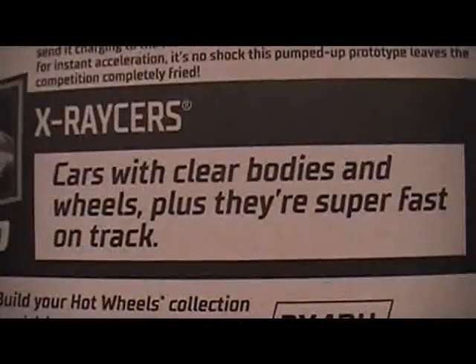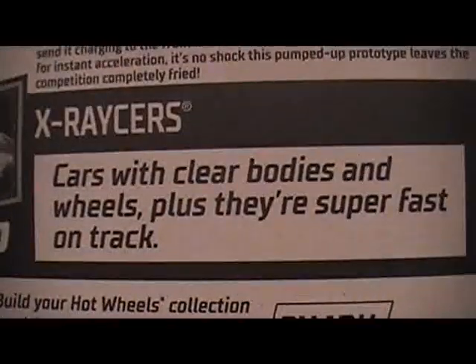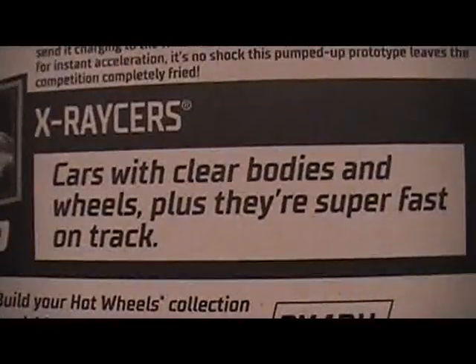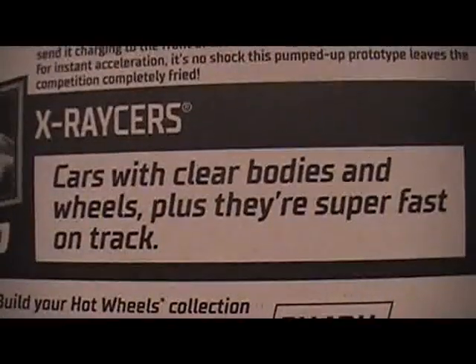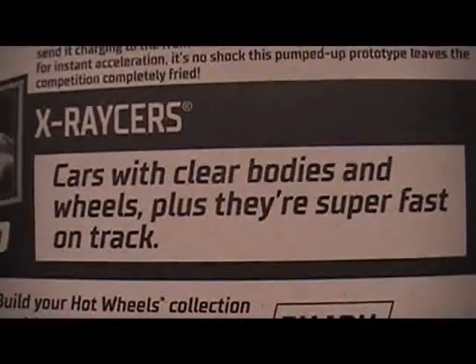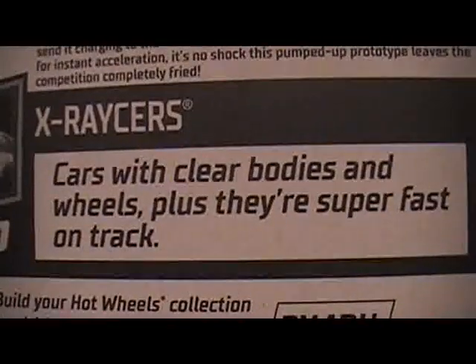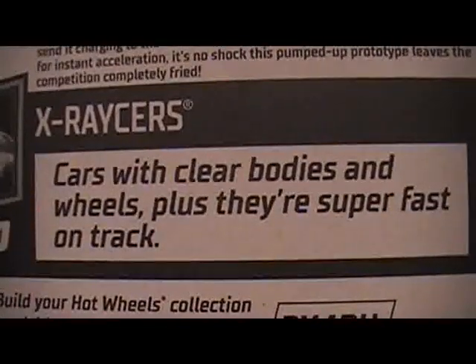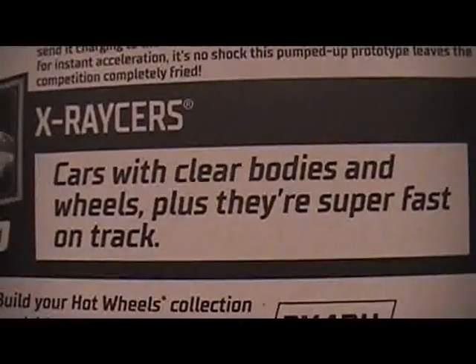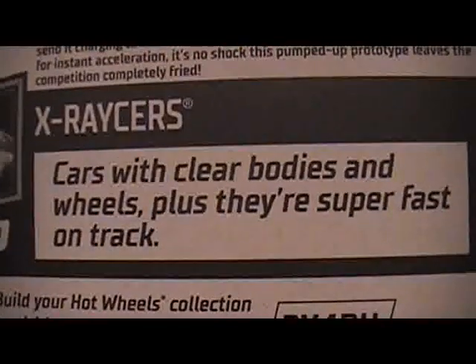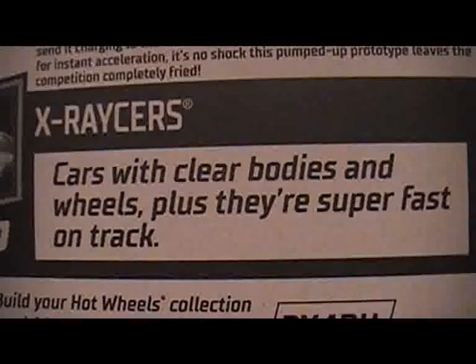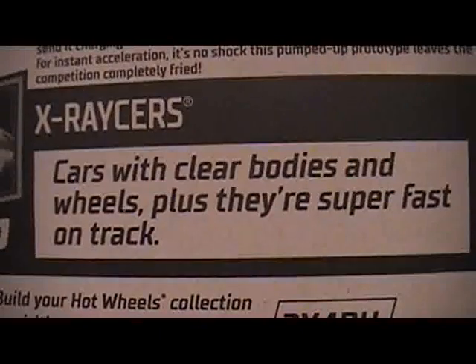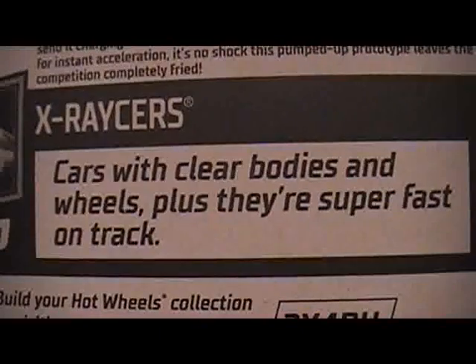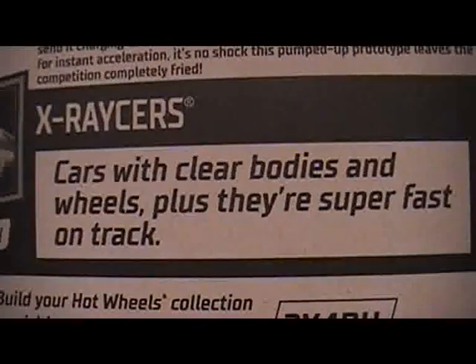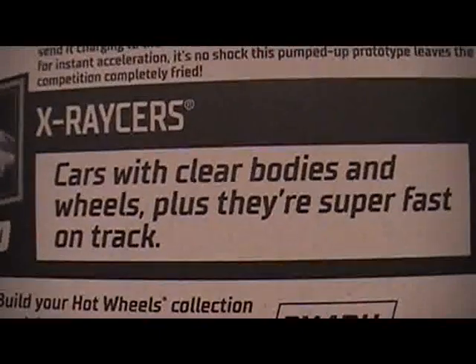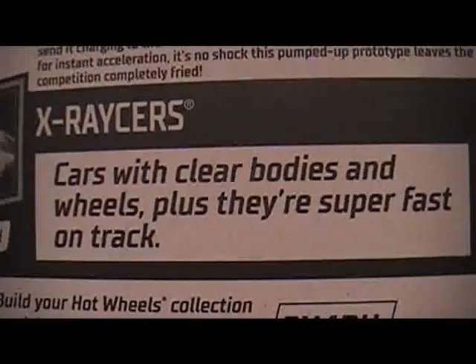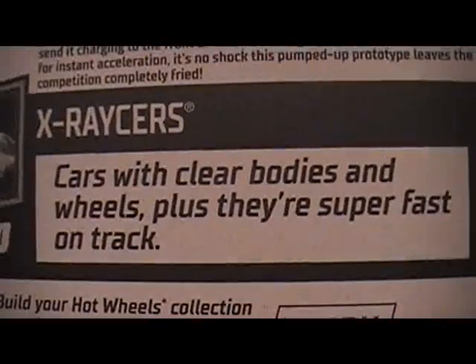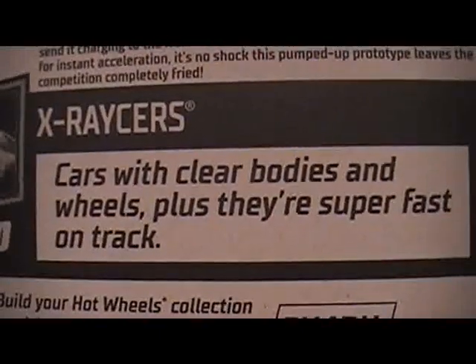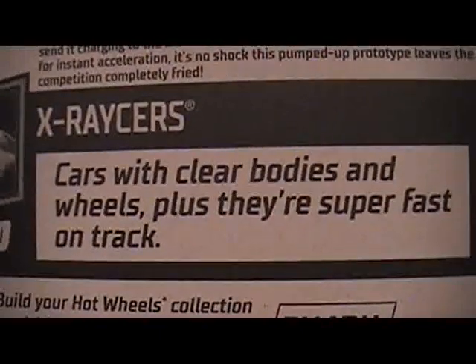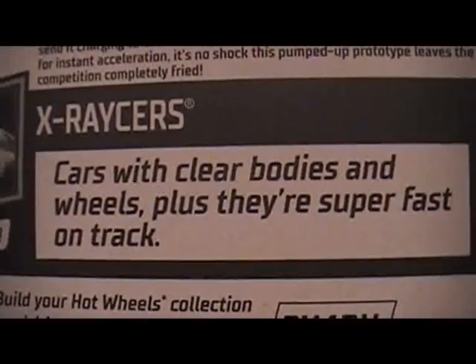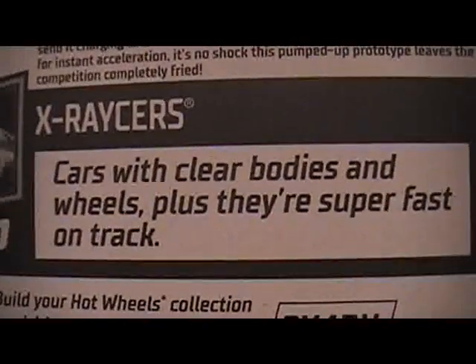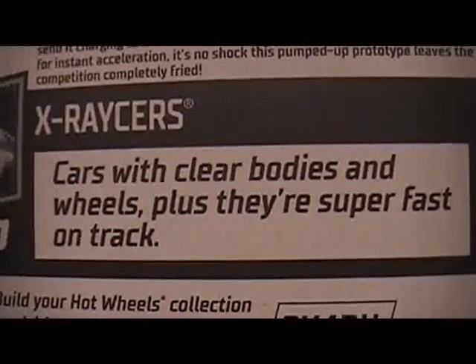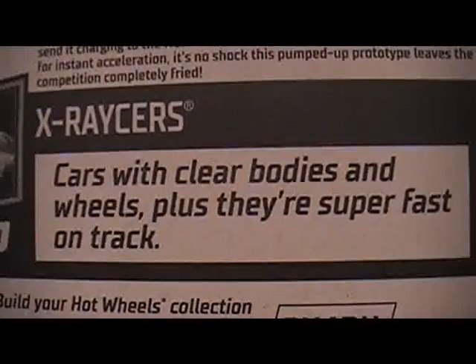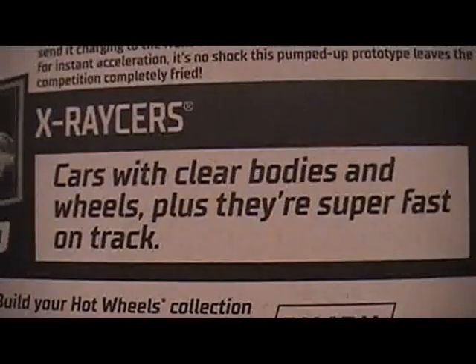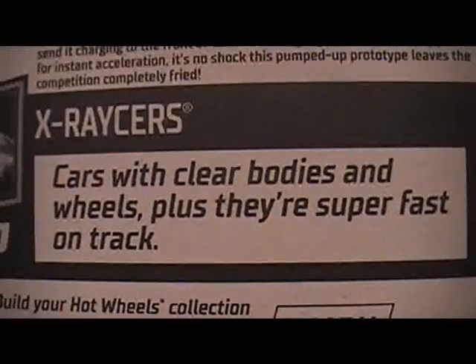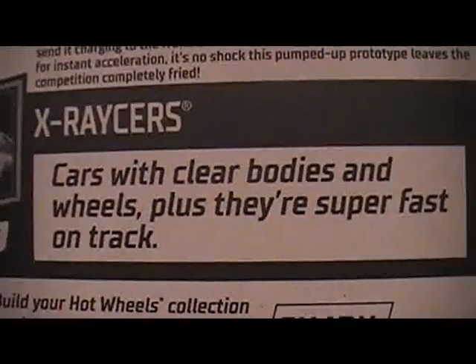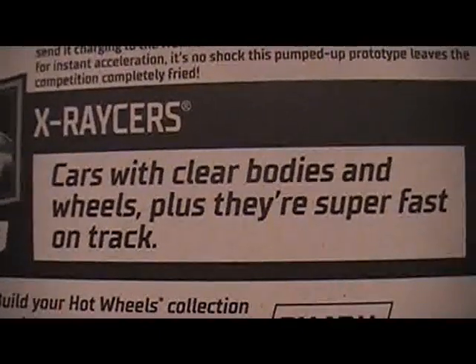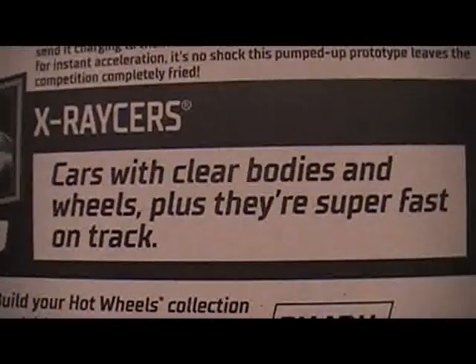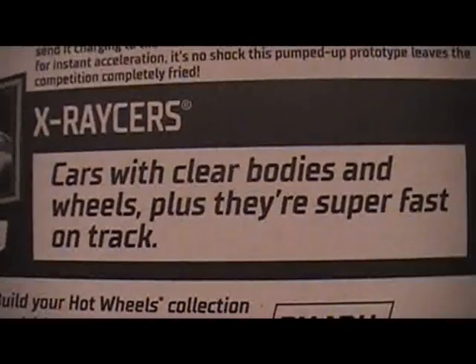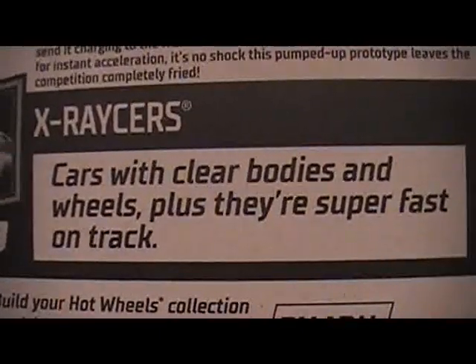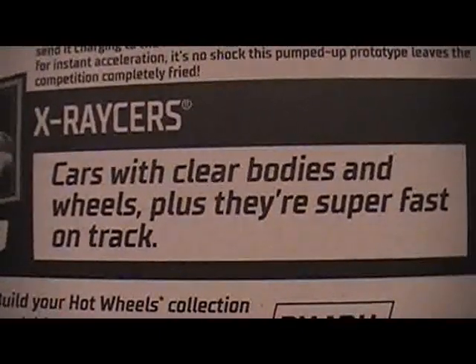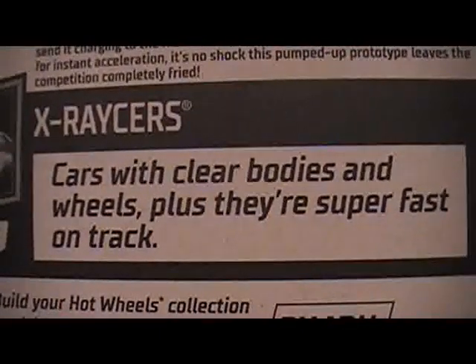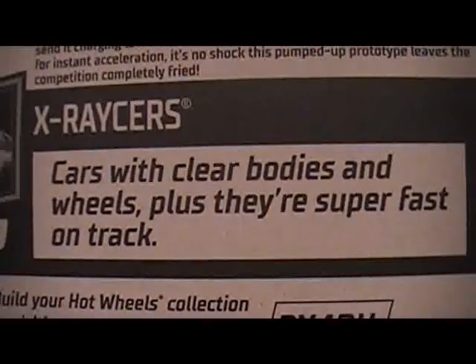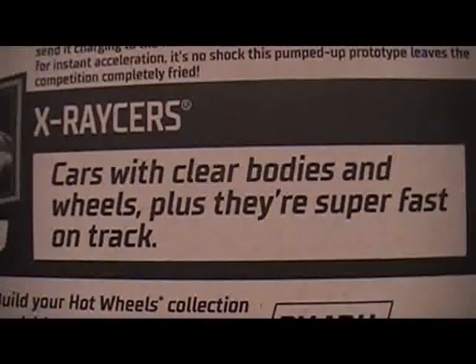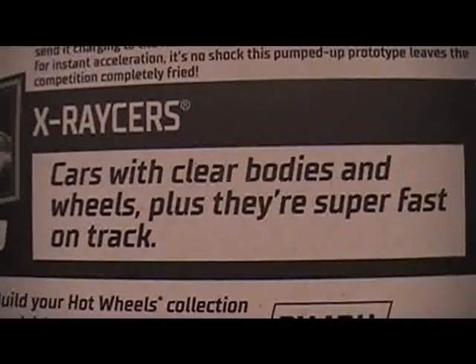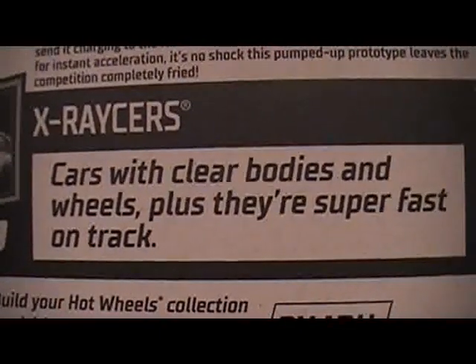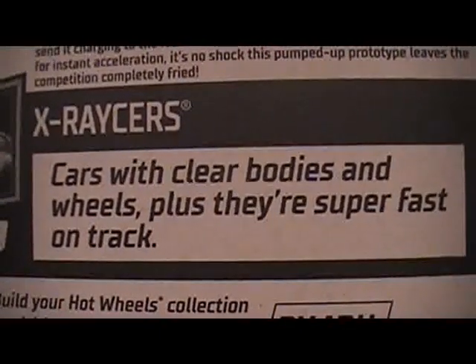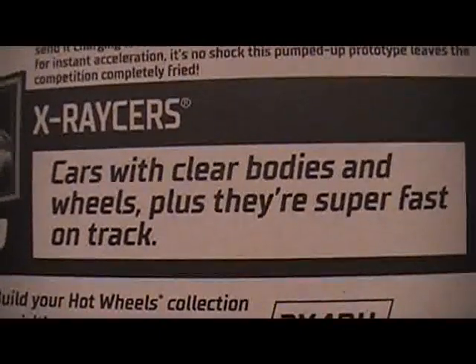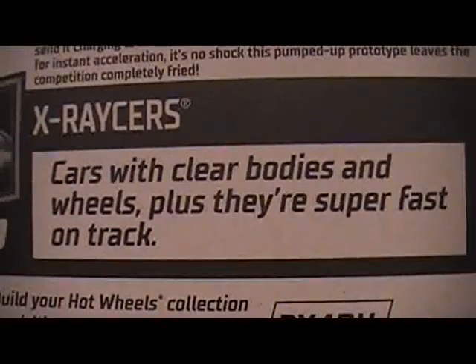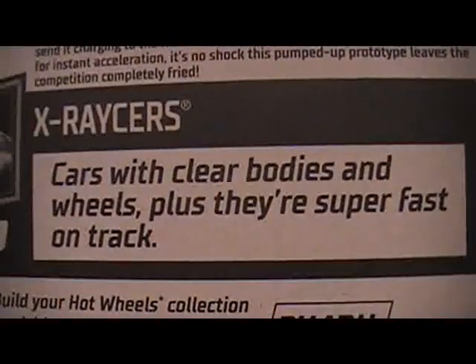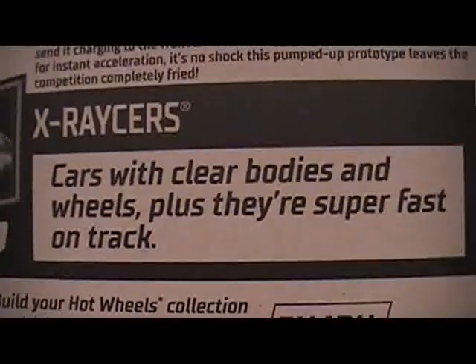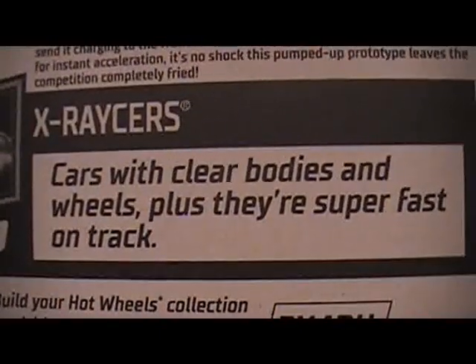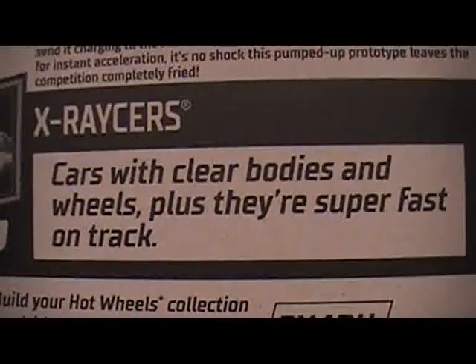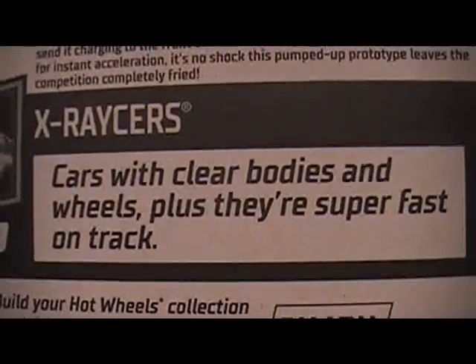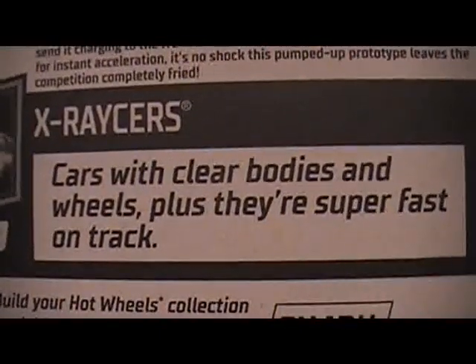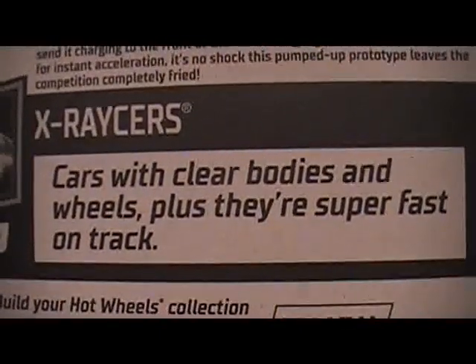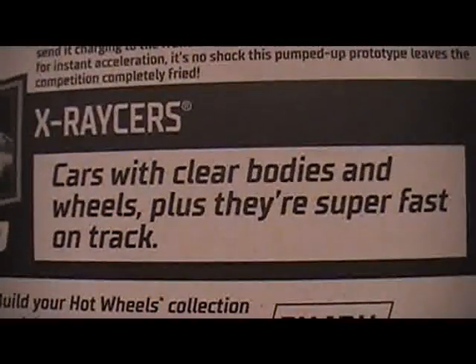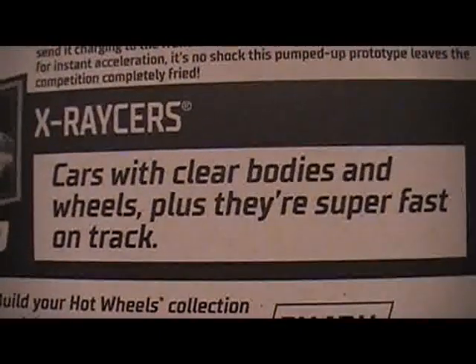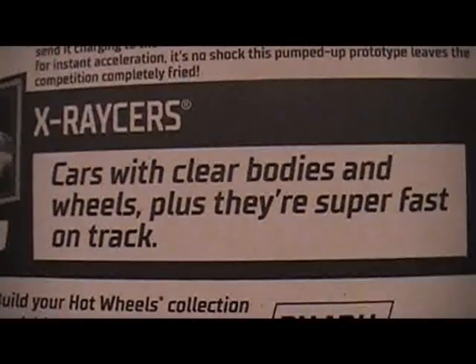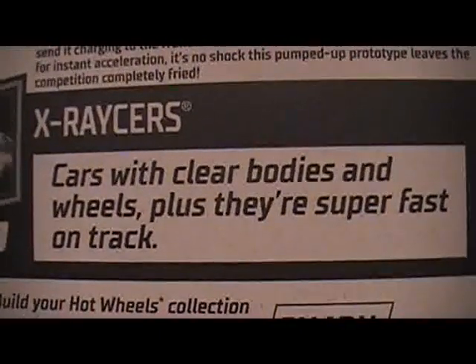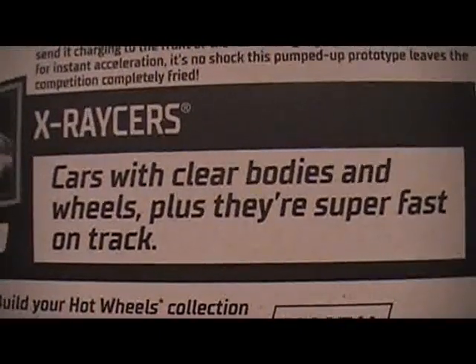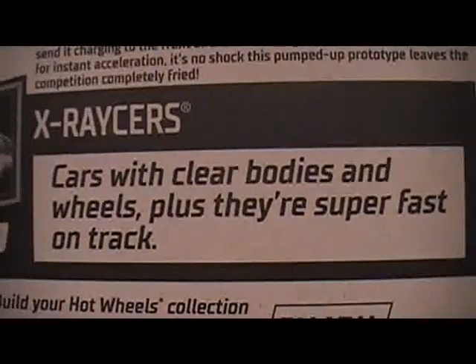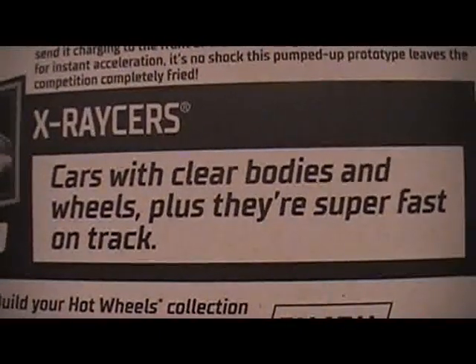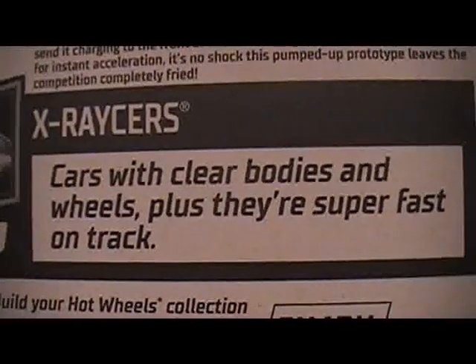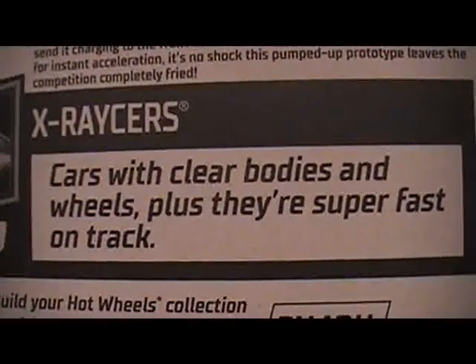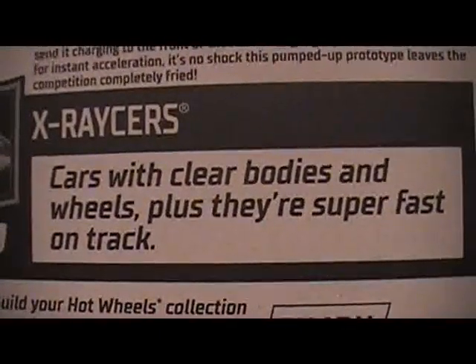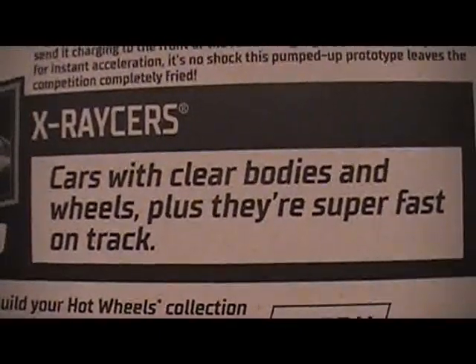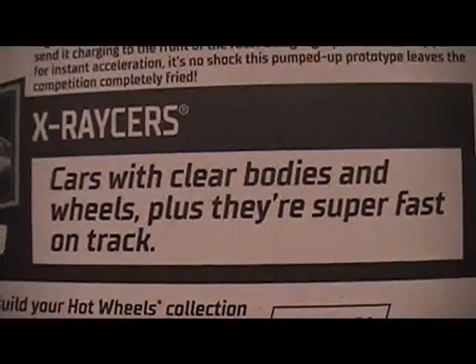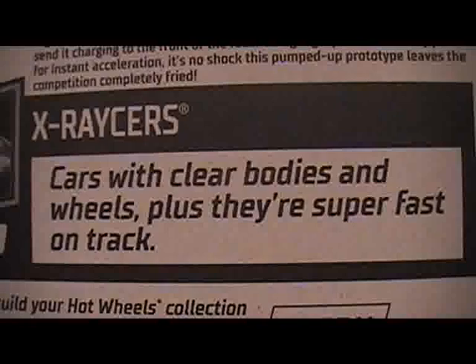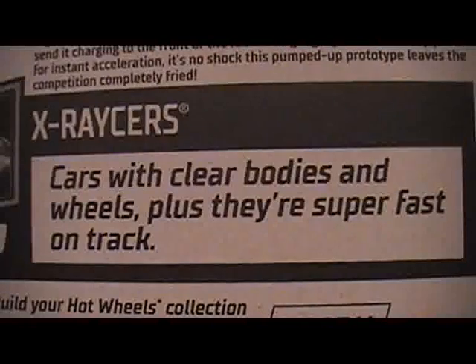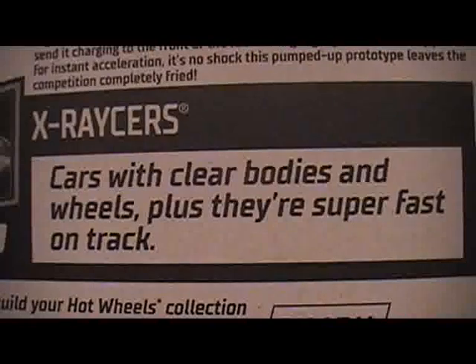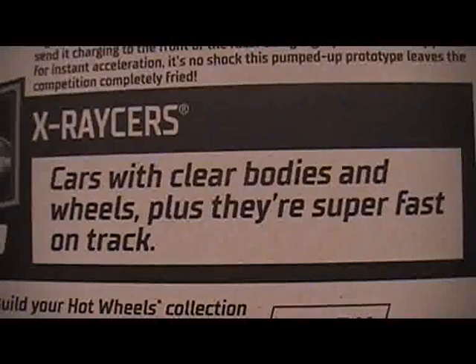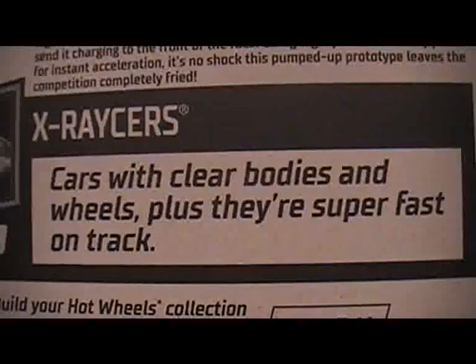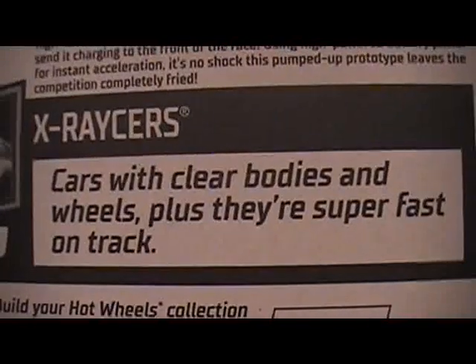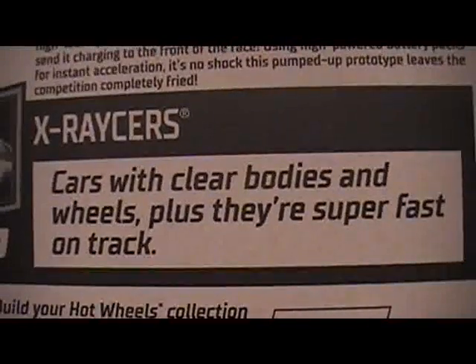This is part of the X-Racer series — cars with killer bodies and wheels, plus they're super fast on track.